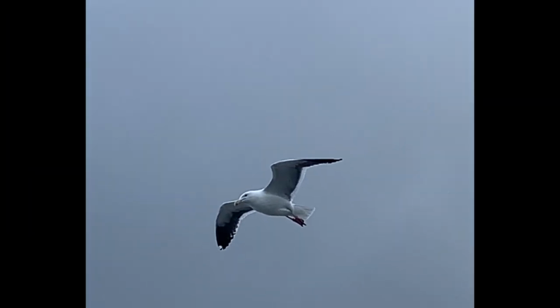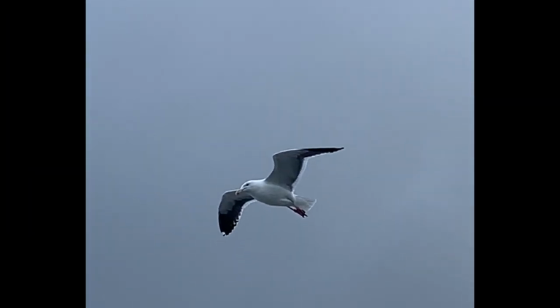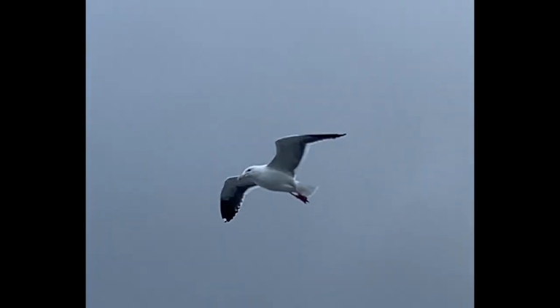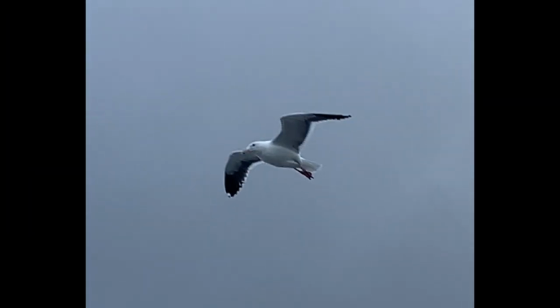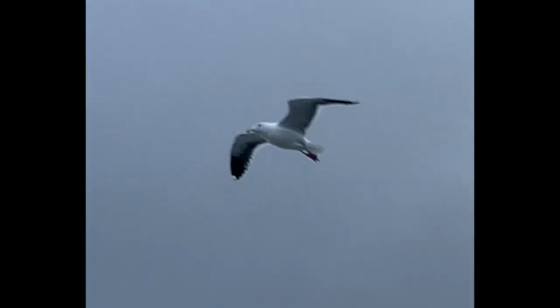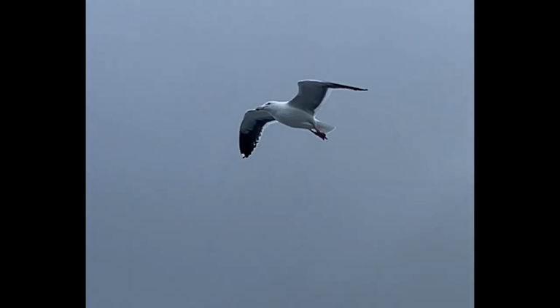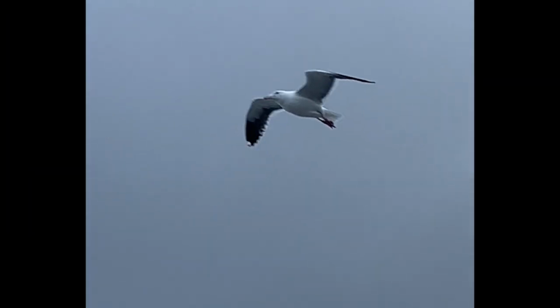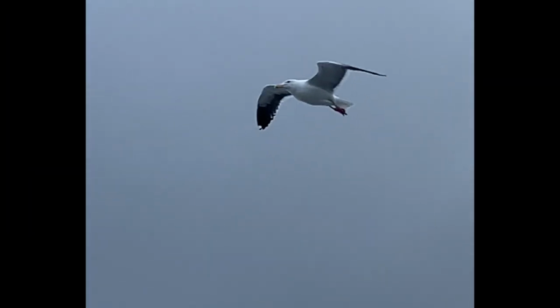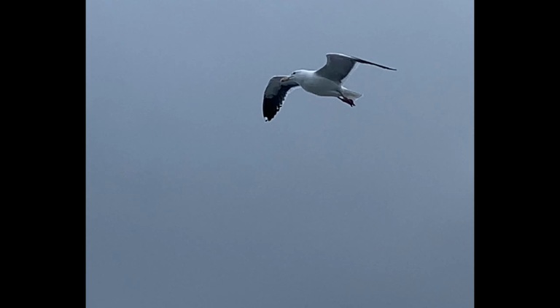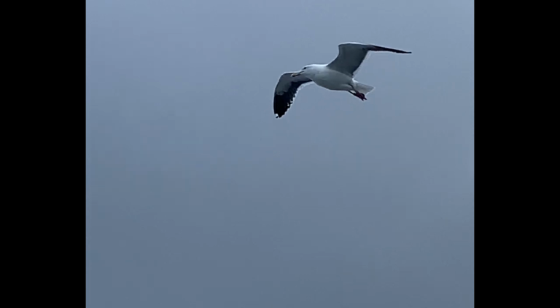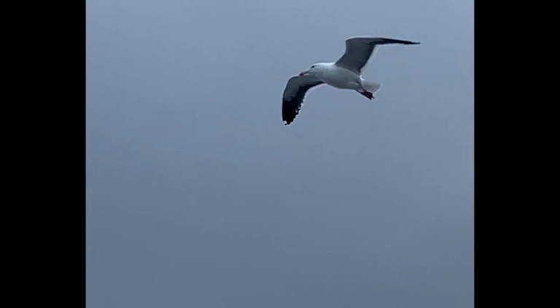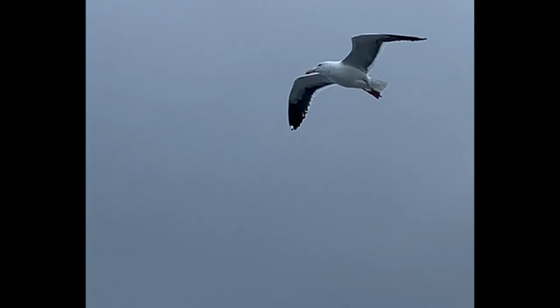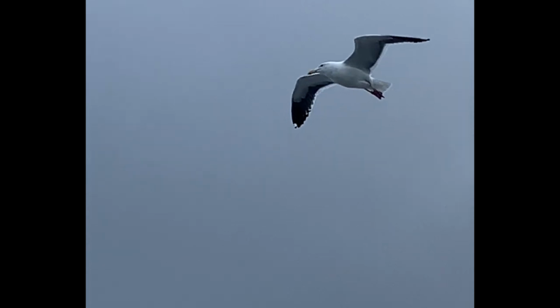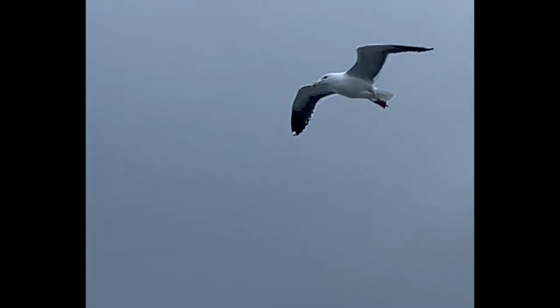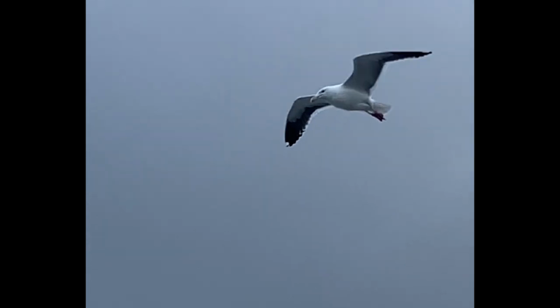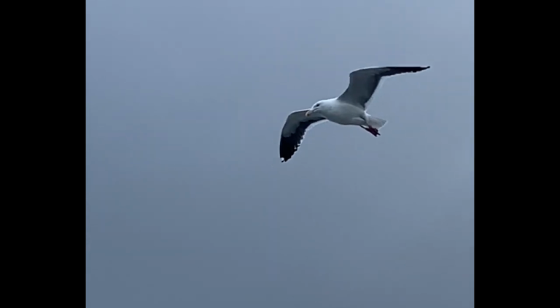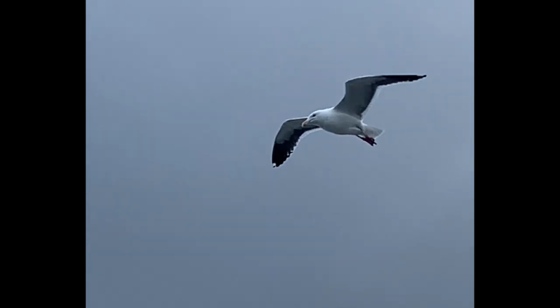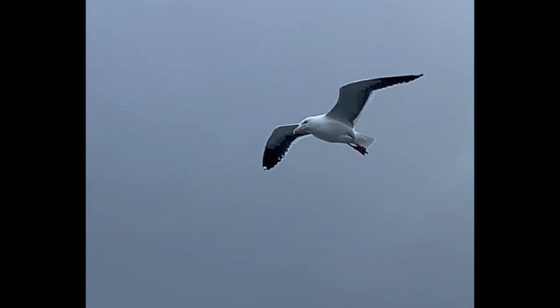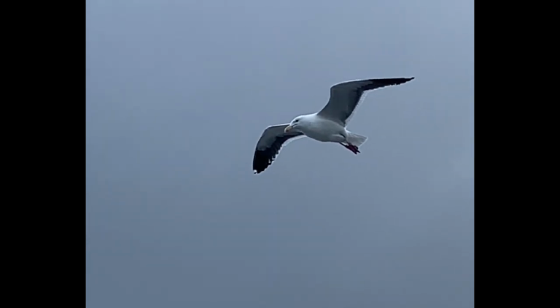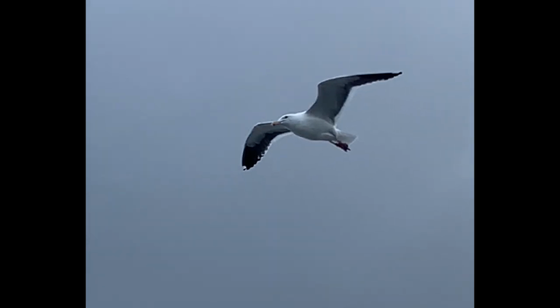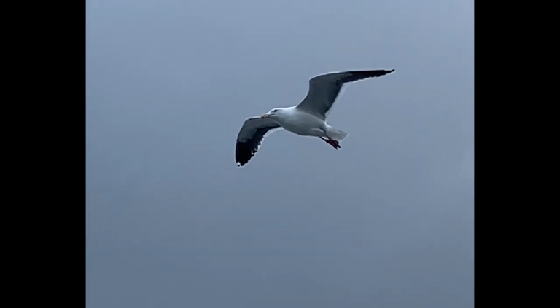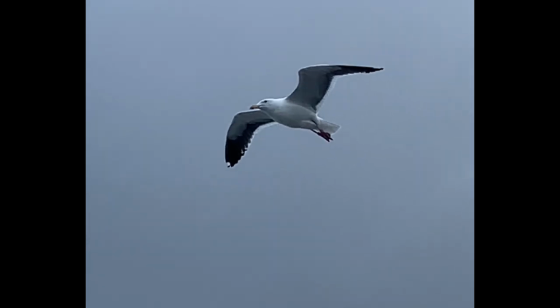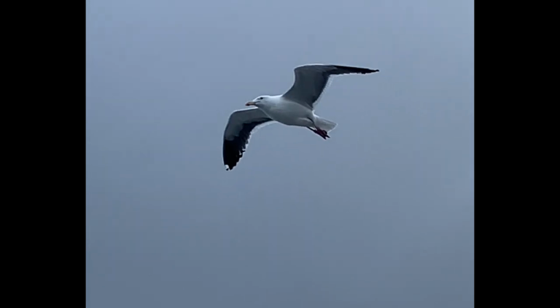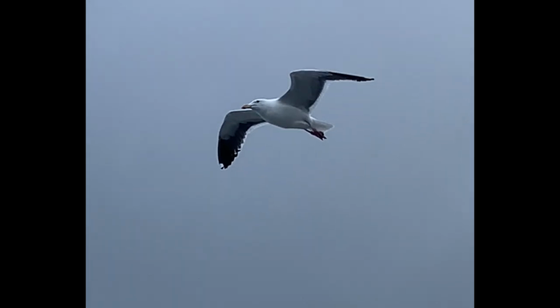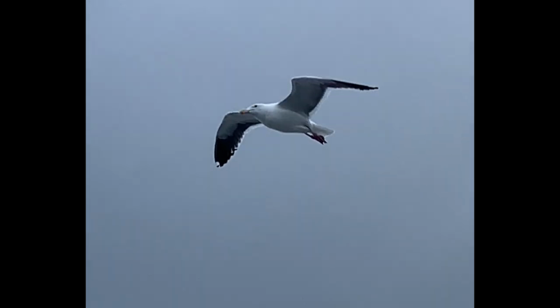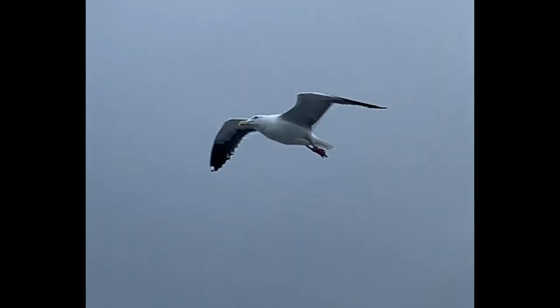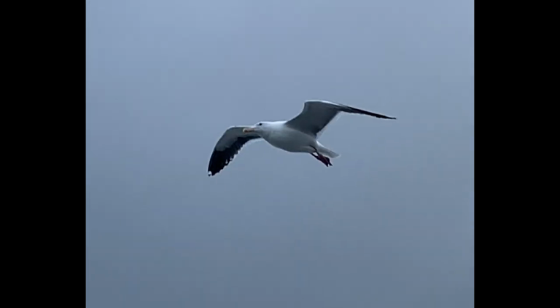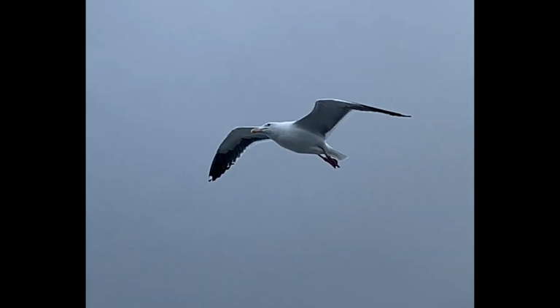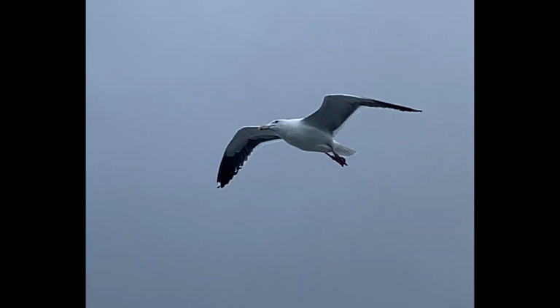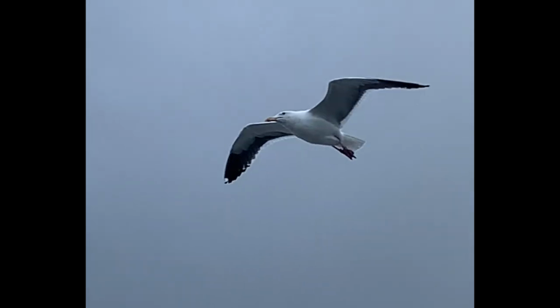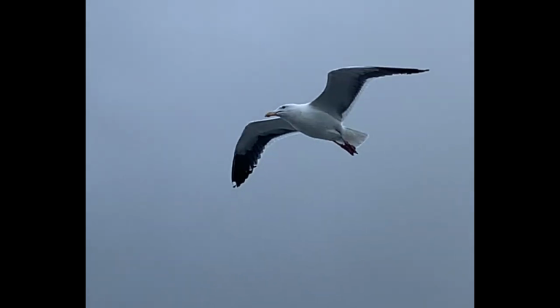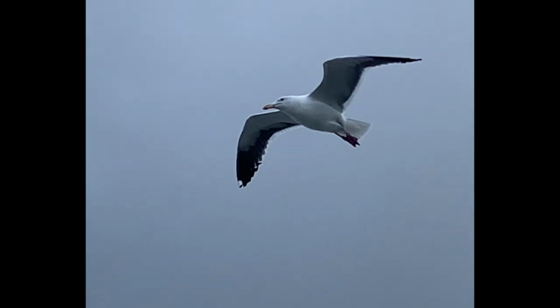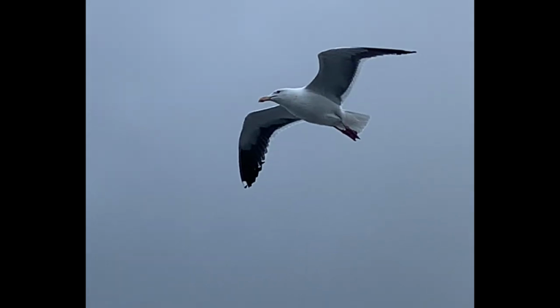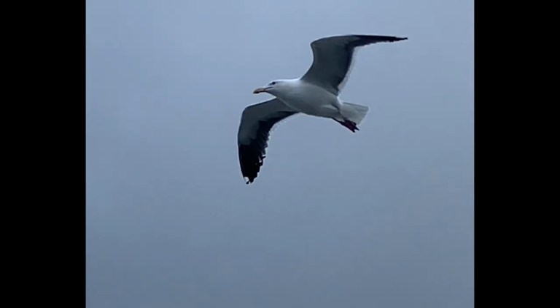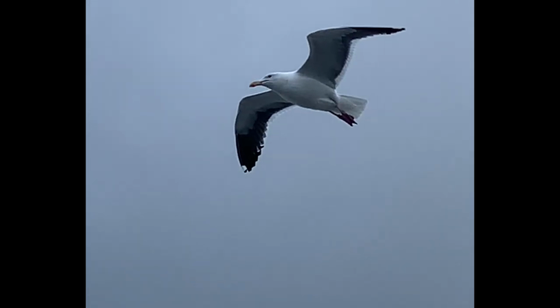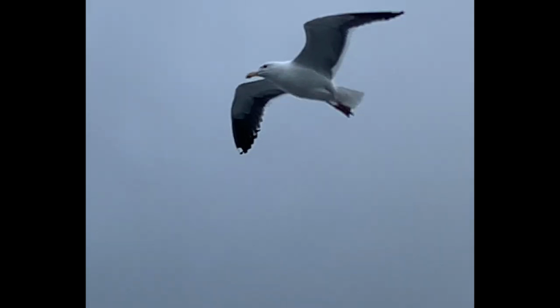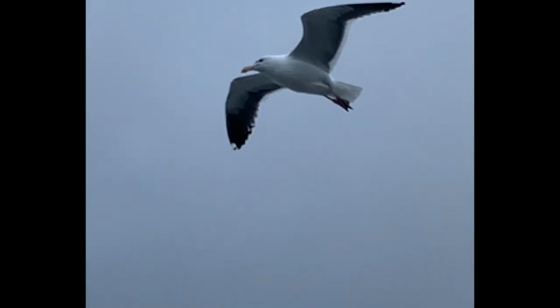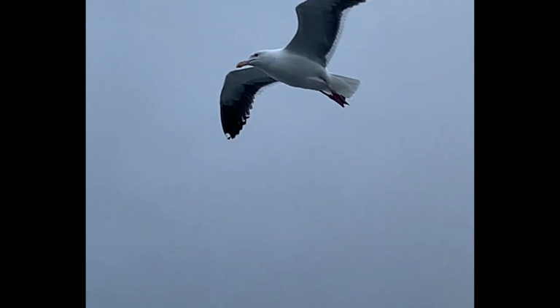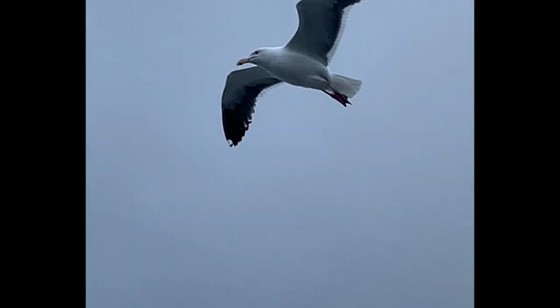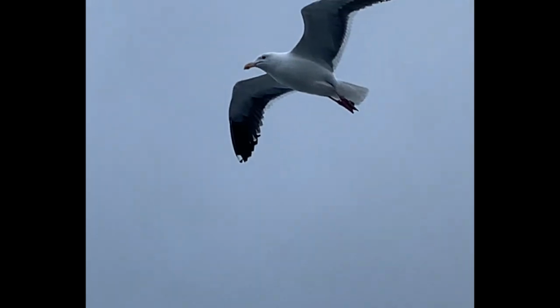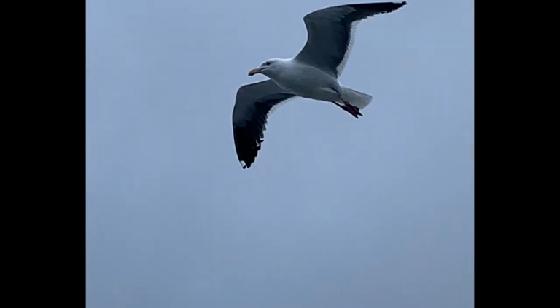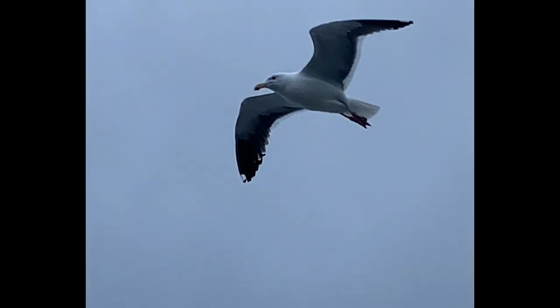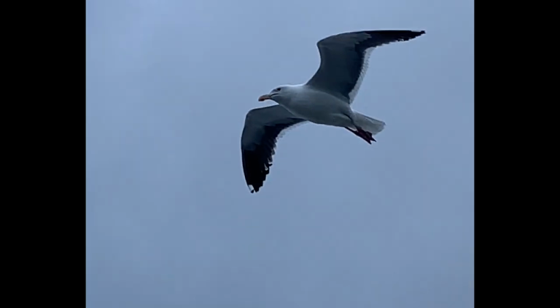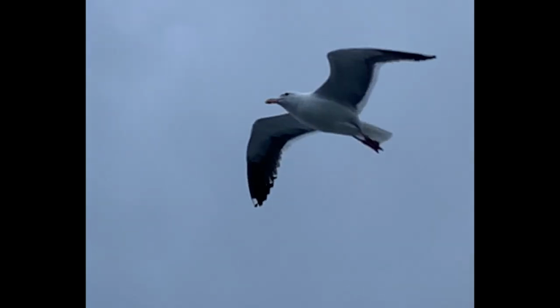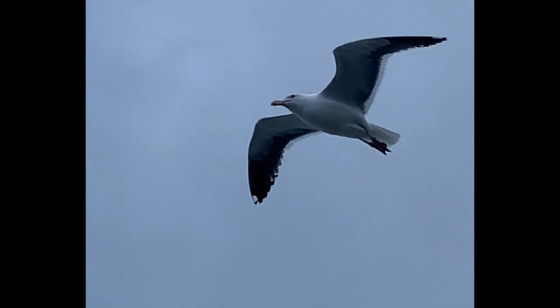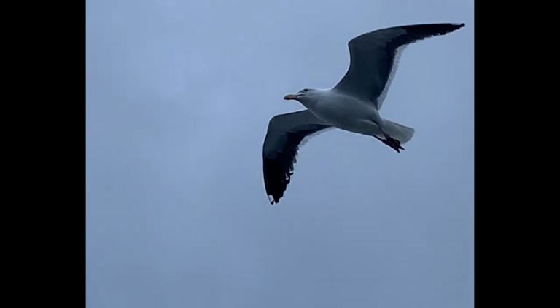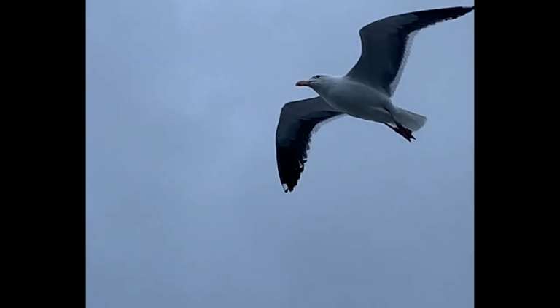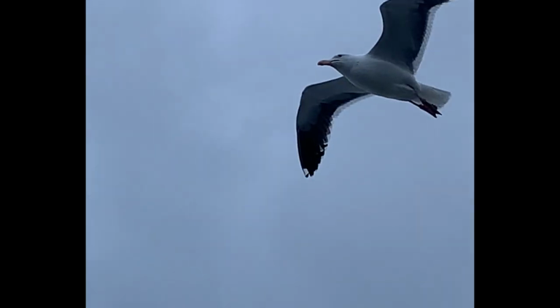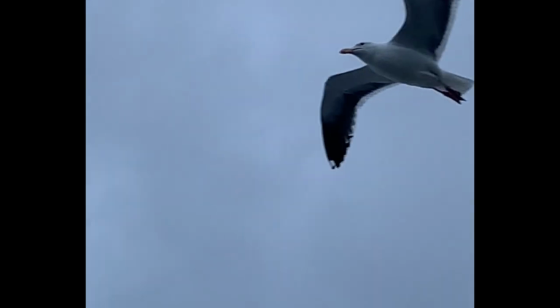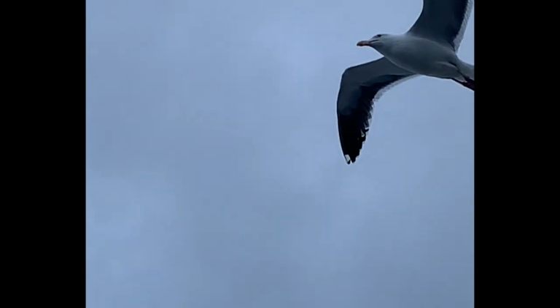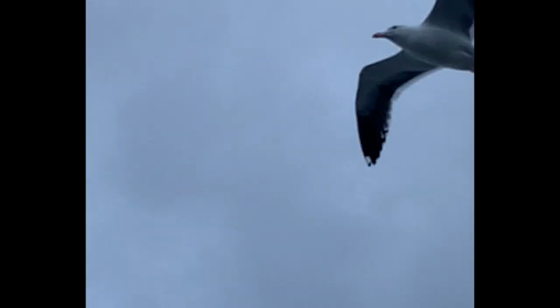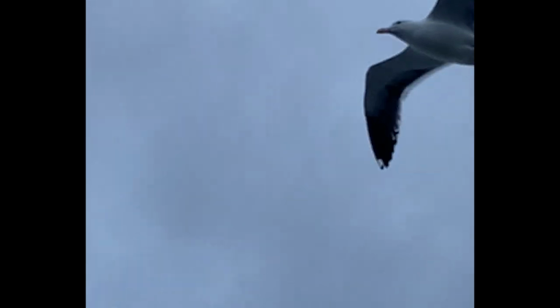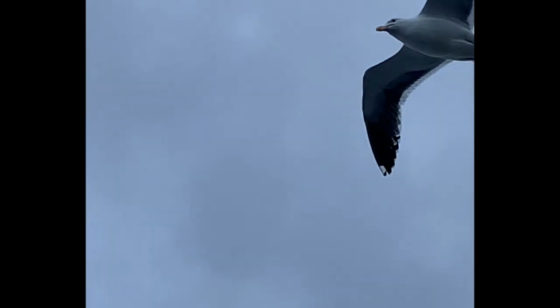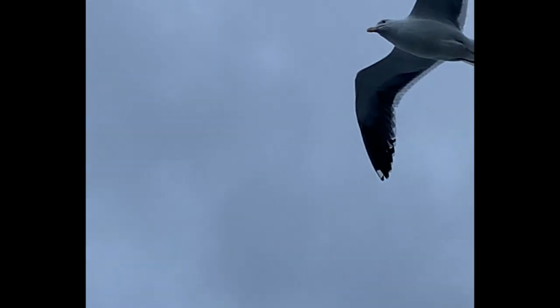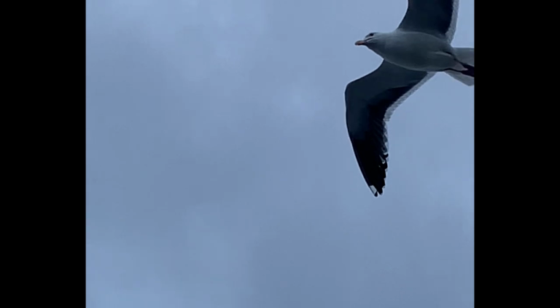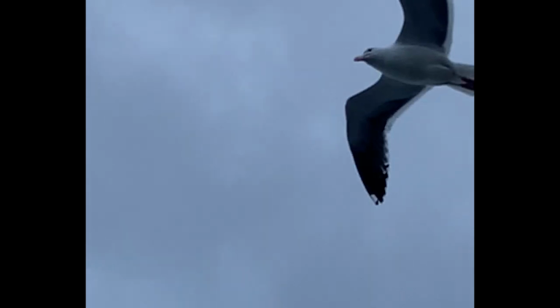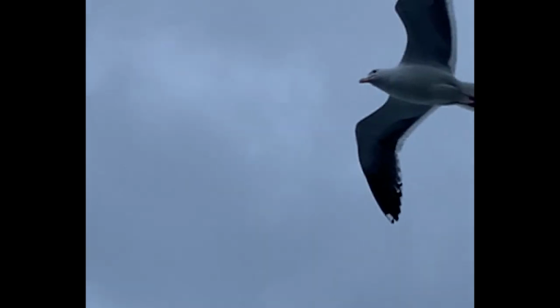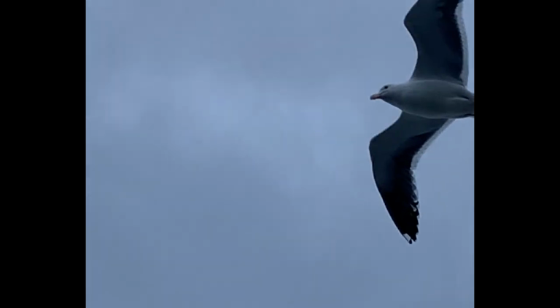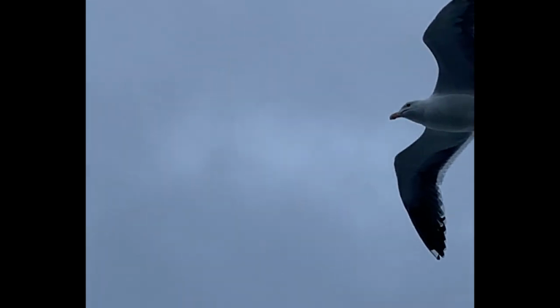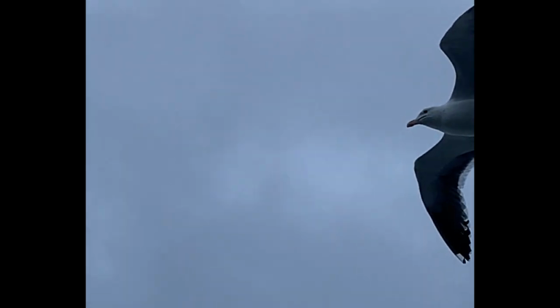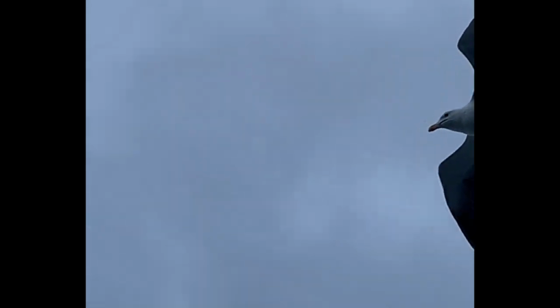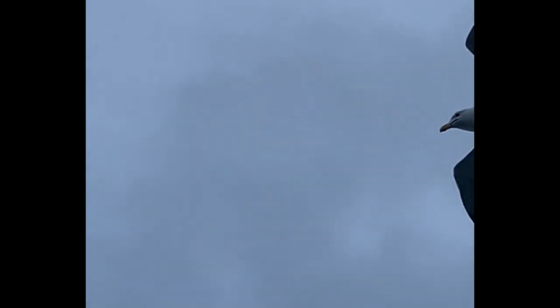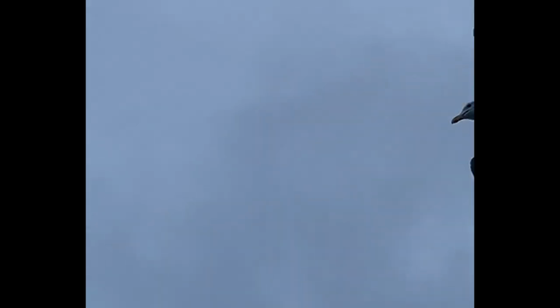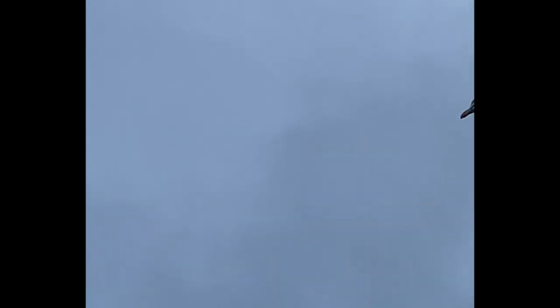A seagull's diet usually contains fish or other small animals. But you've got to watch out, because sometimes they'll eat your lunch.